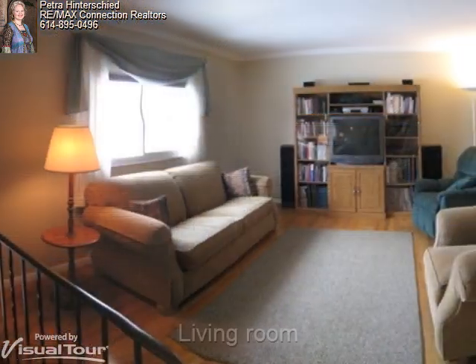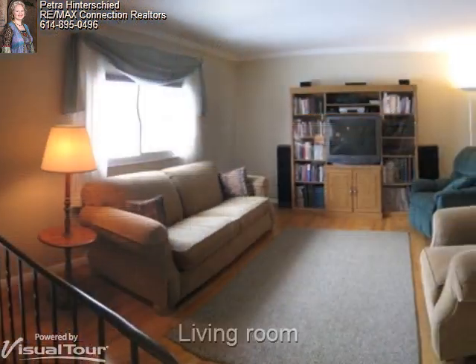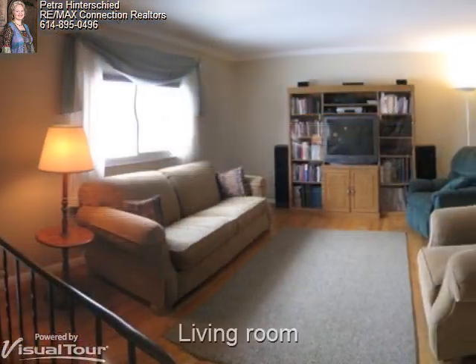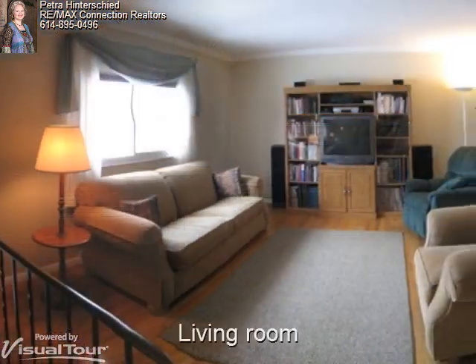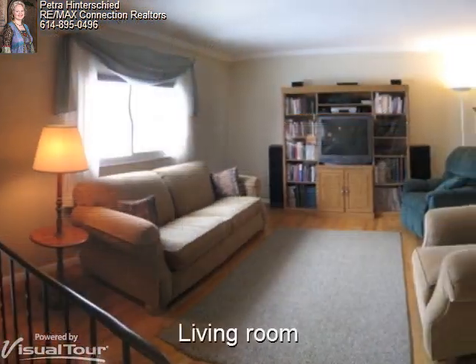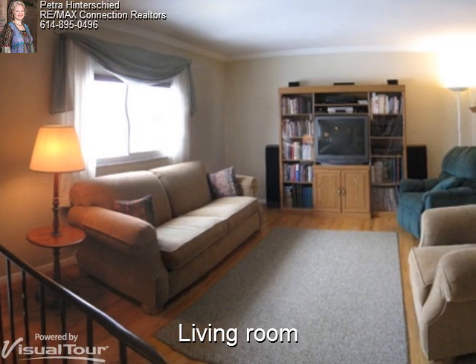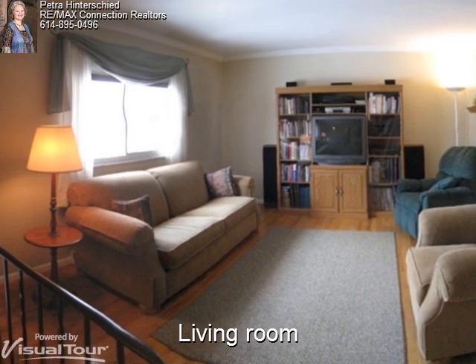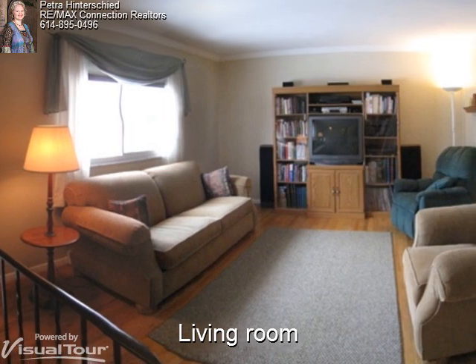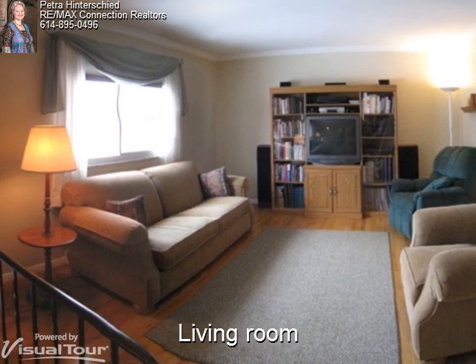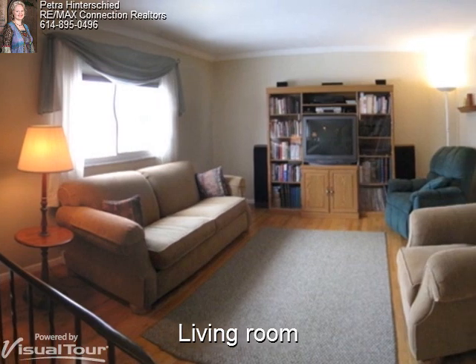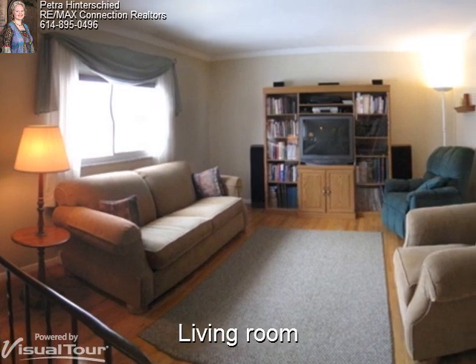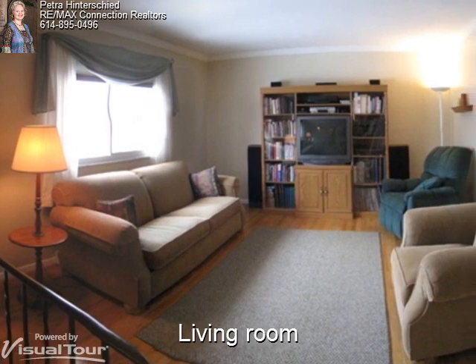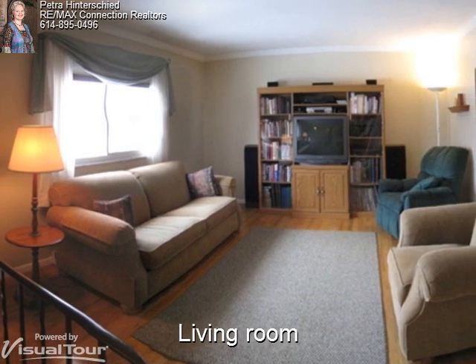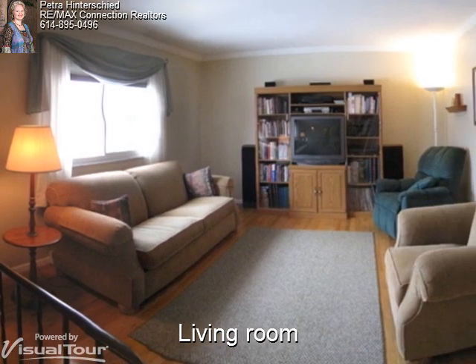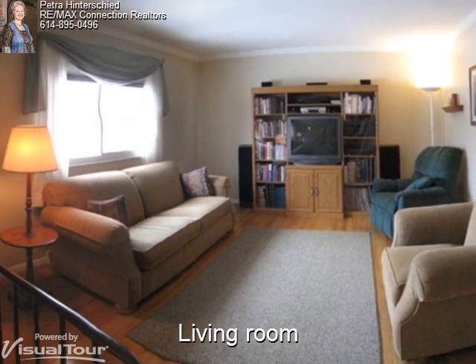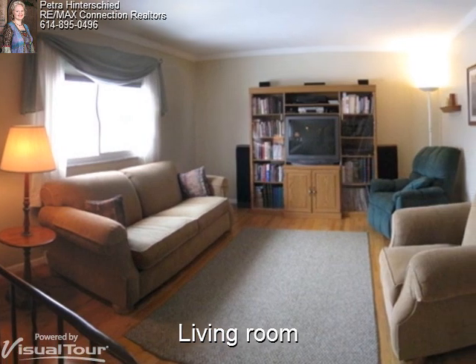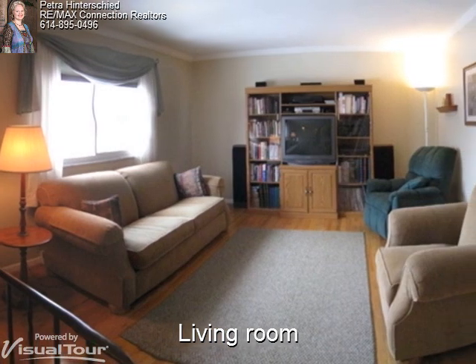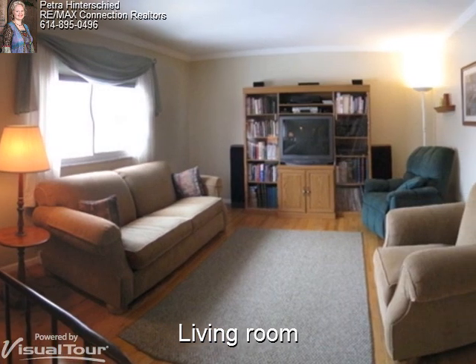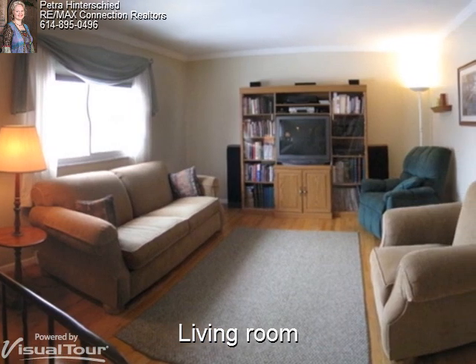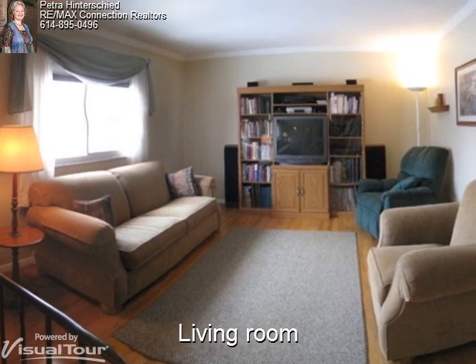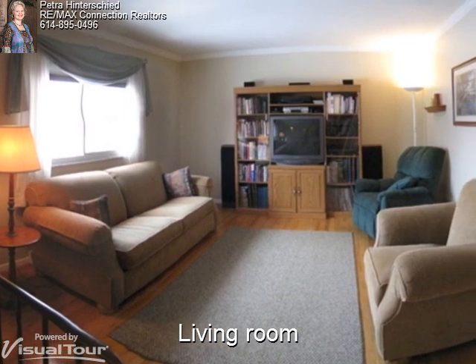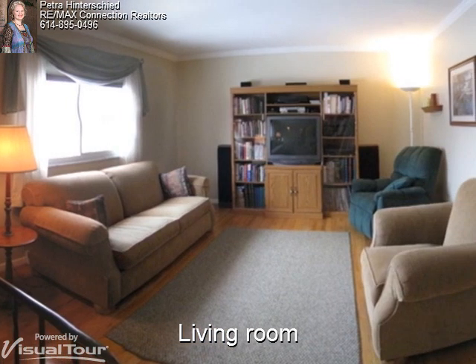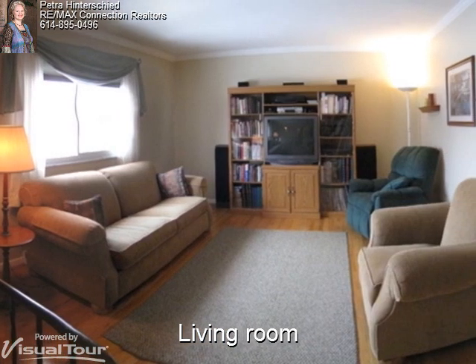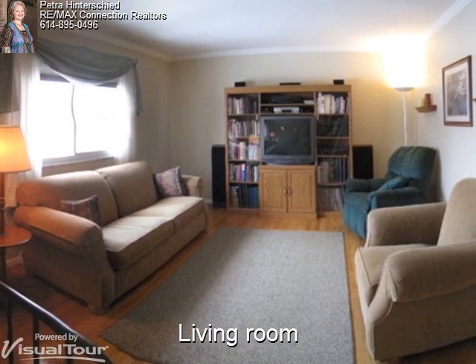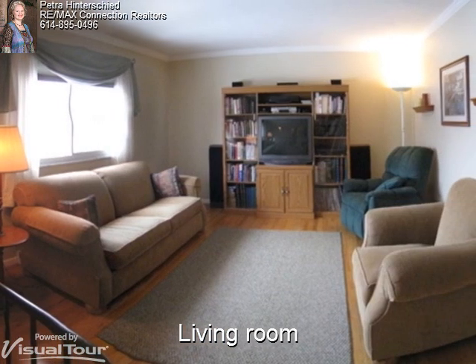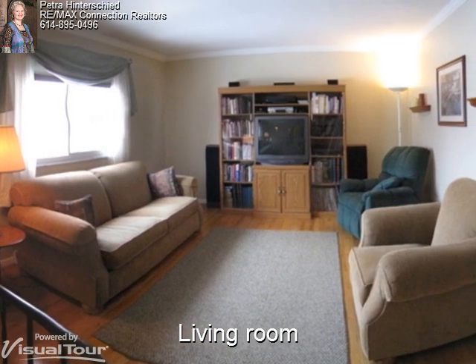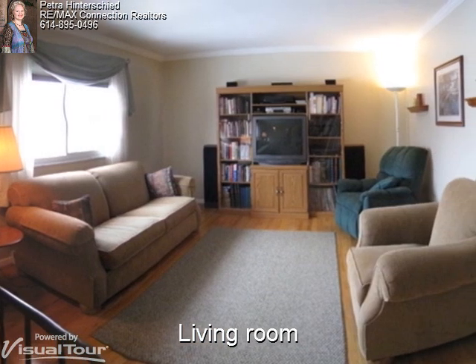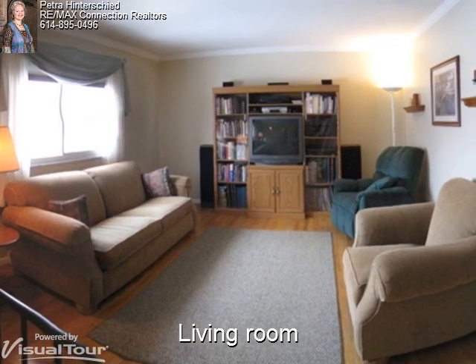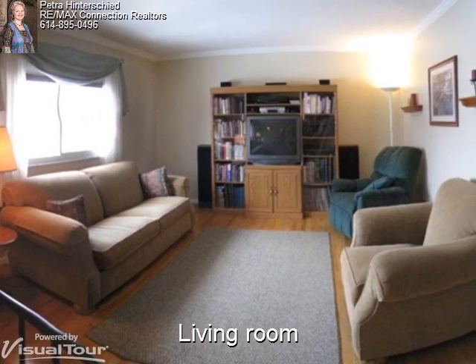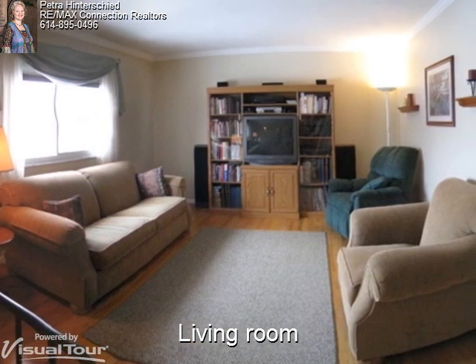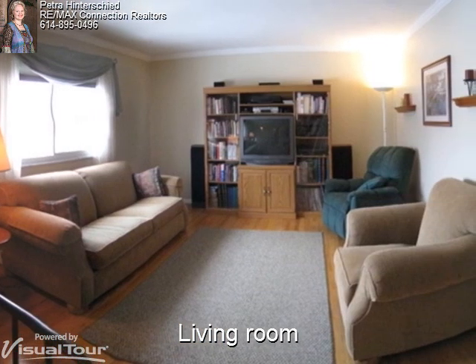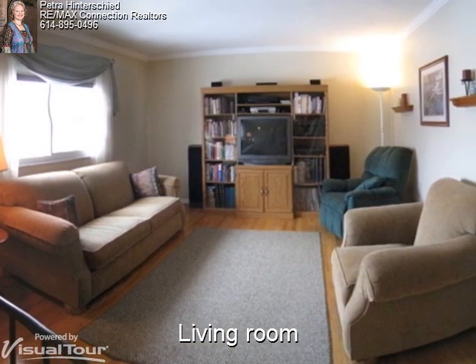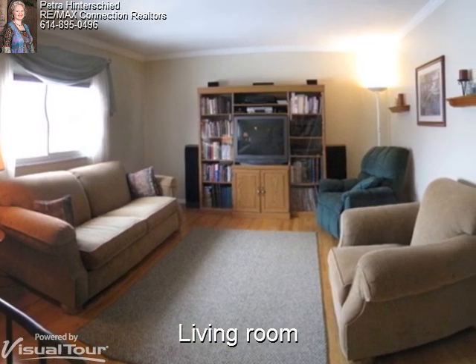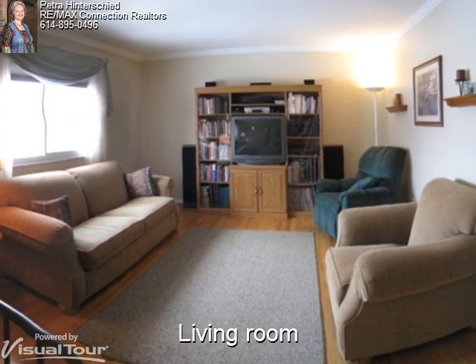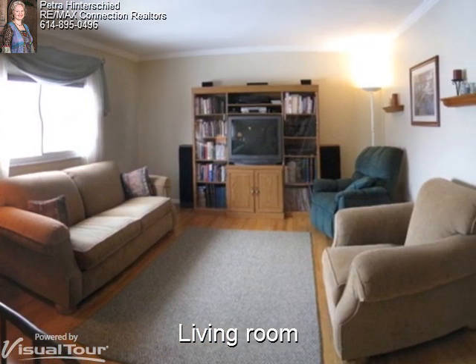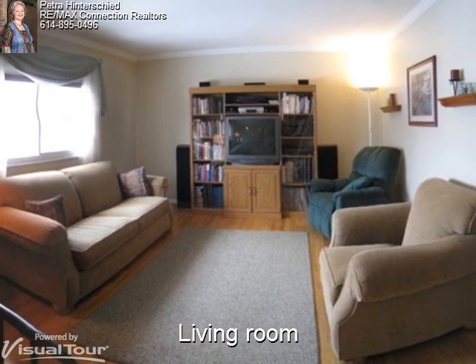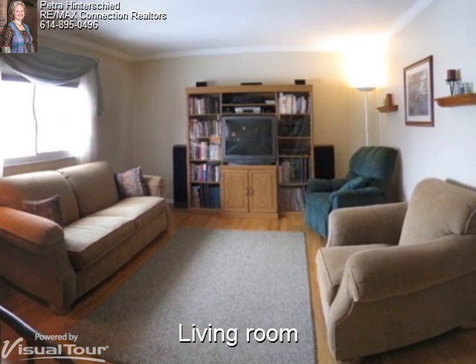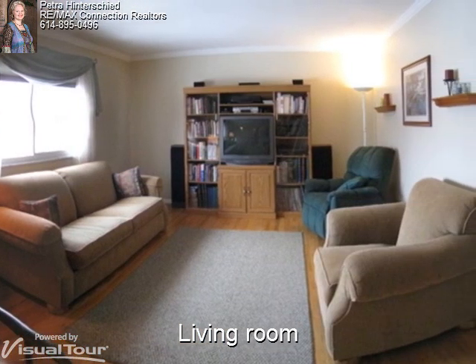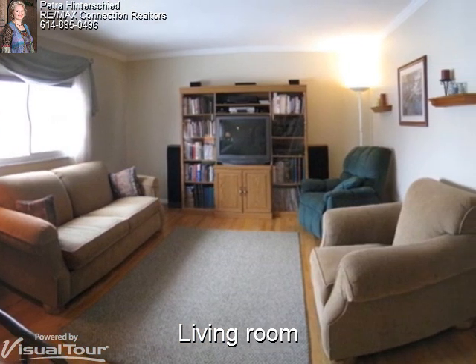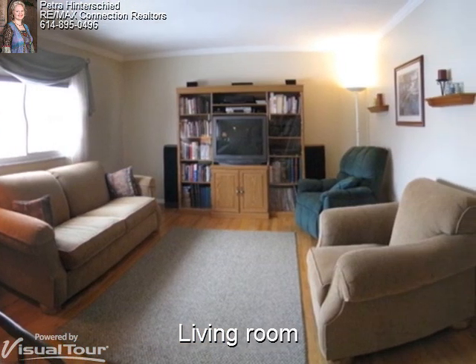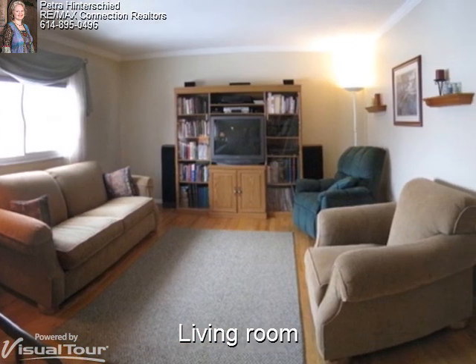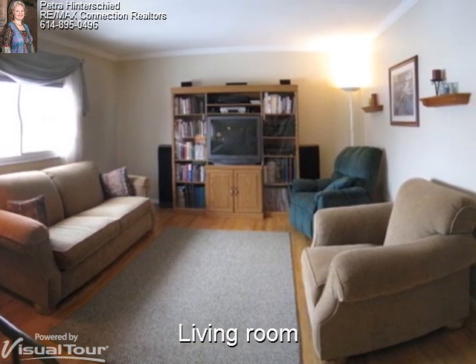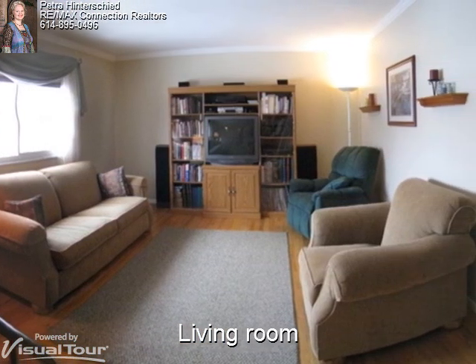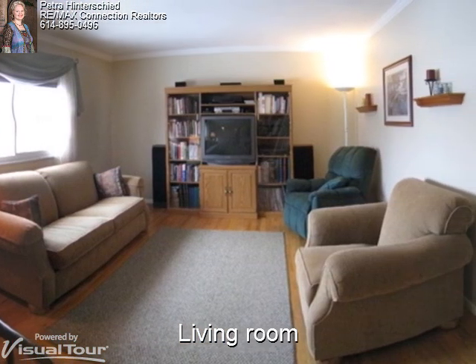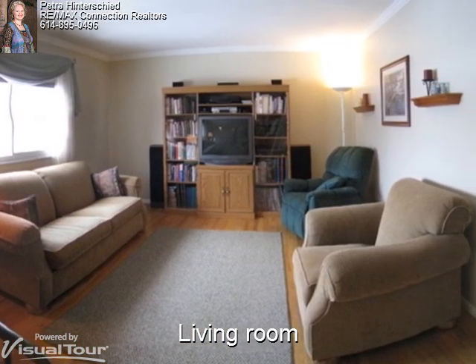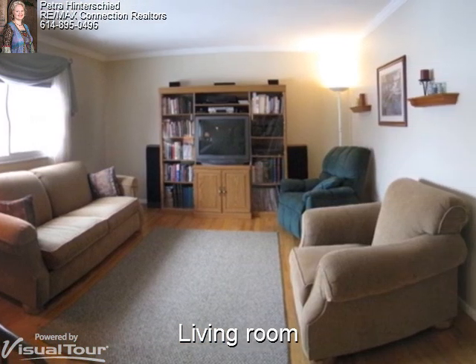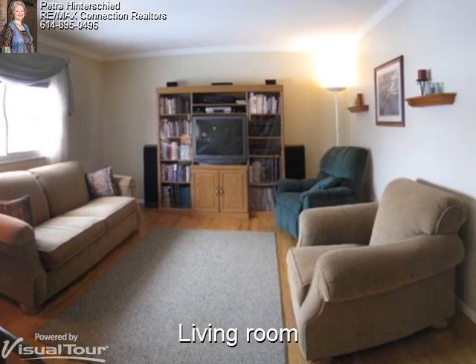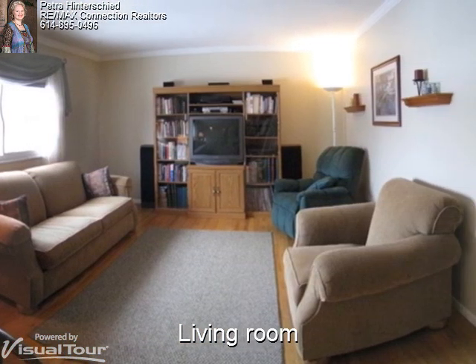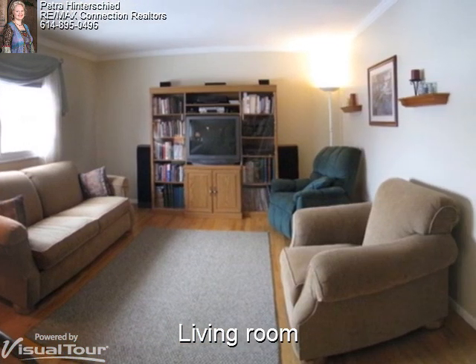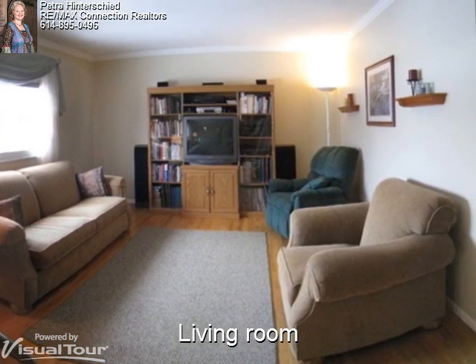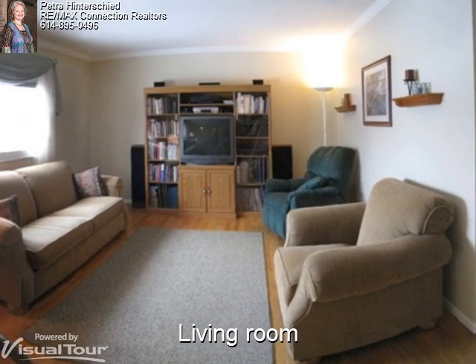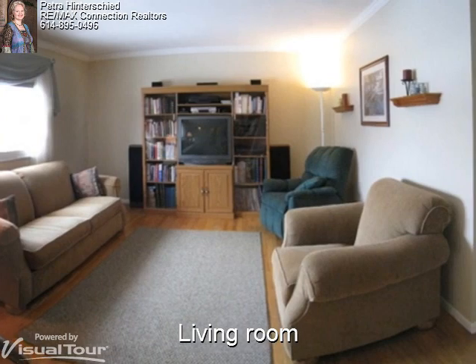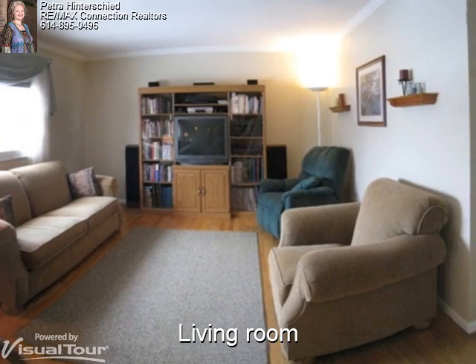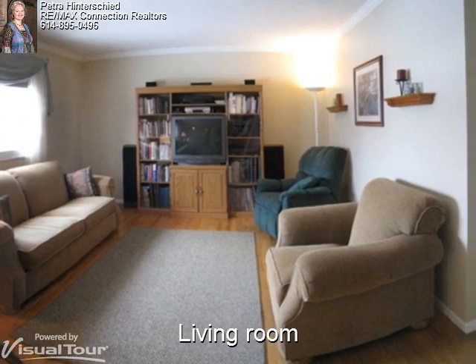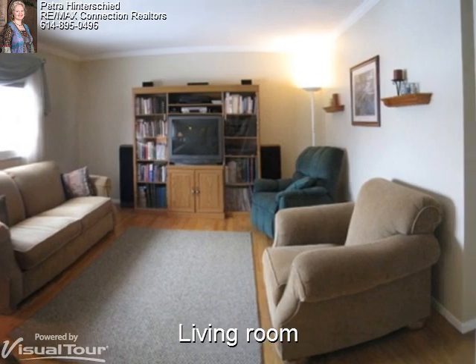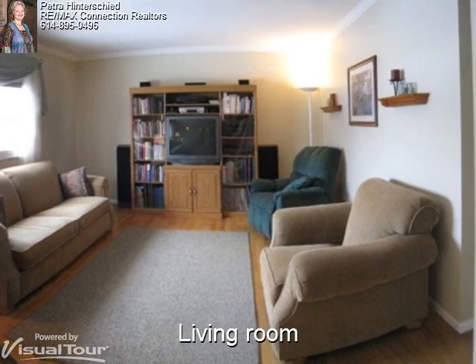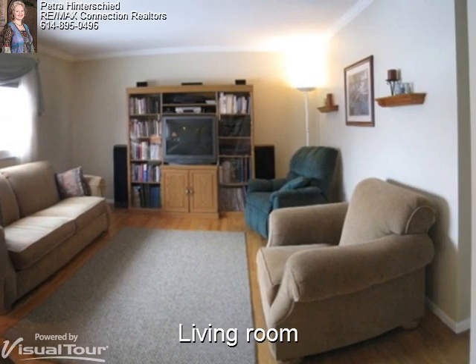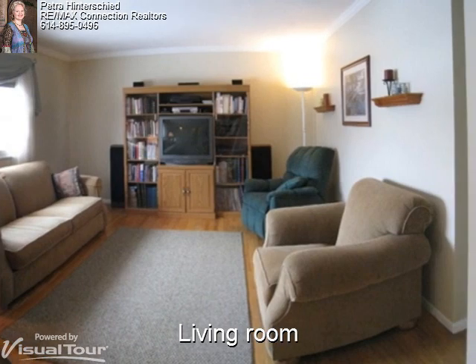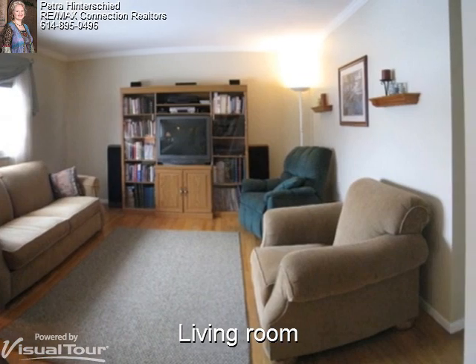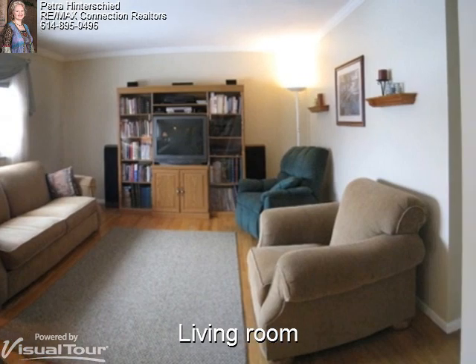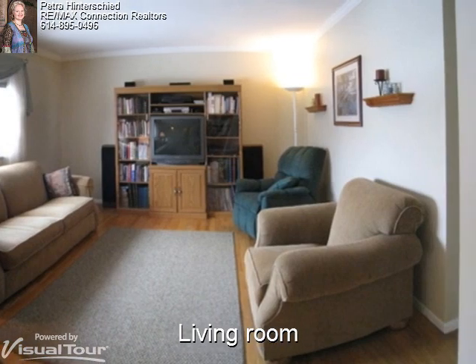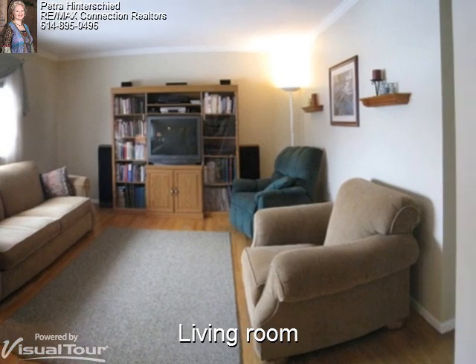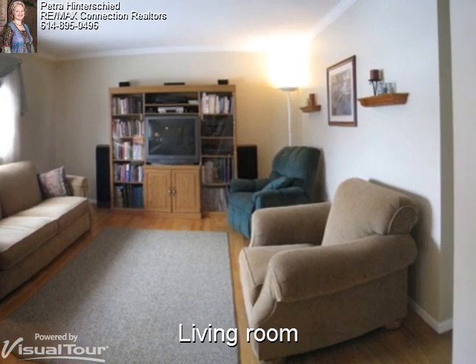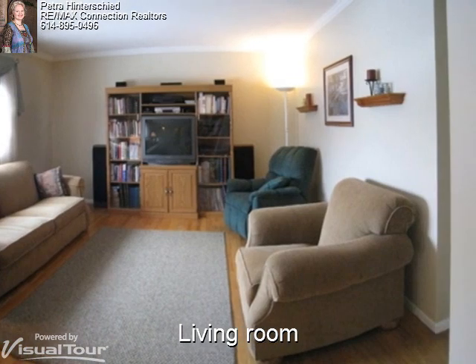In the living room you'll find hardwood floors, white woodwork, and crown molding which are beautifully accented by the freshly painted tan walls.